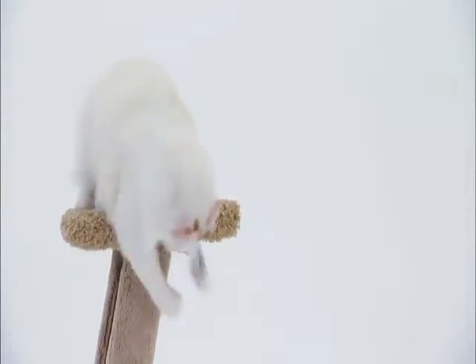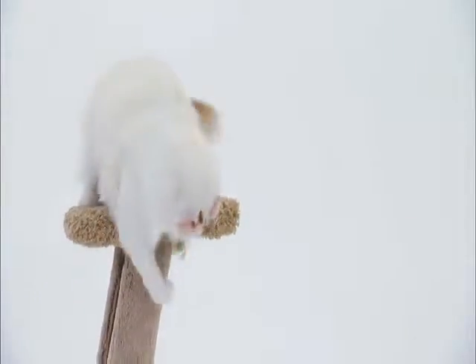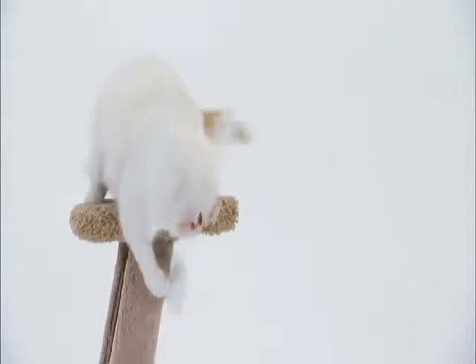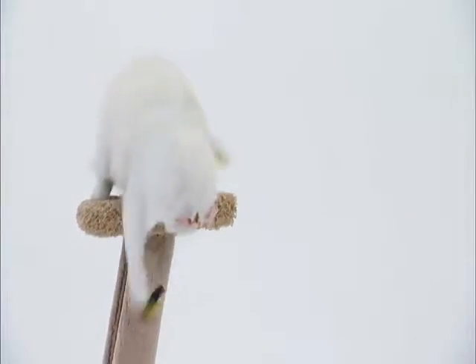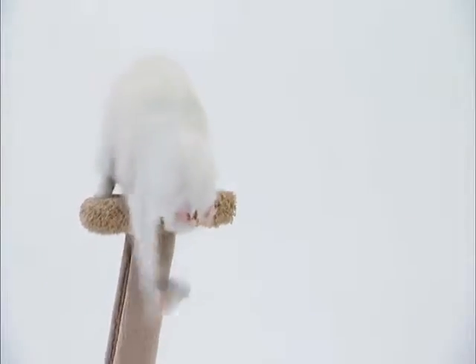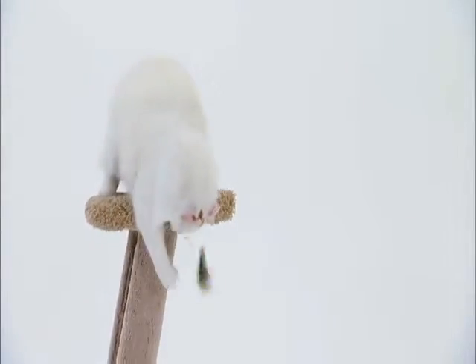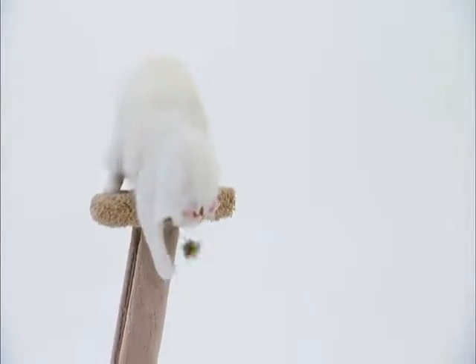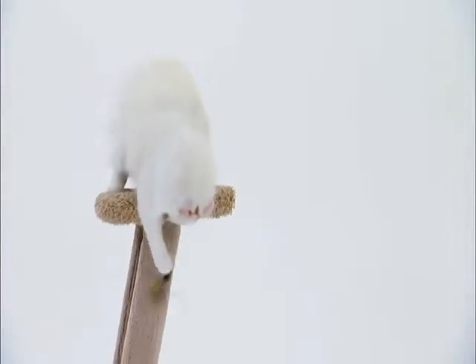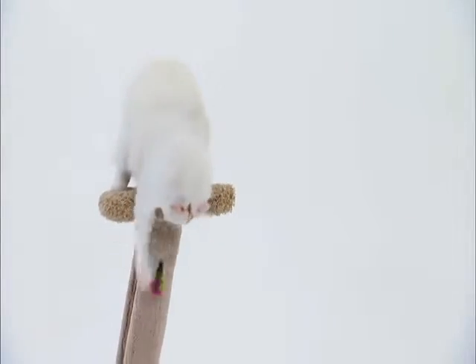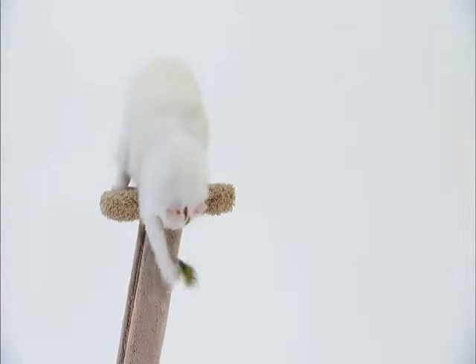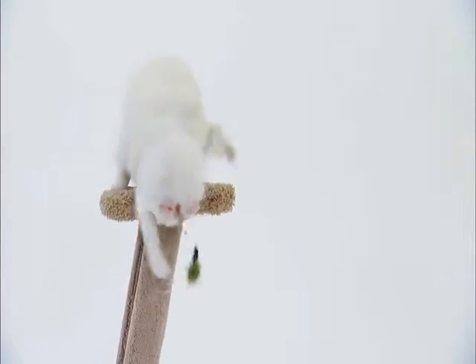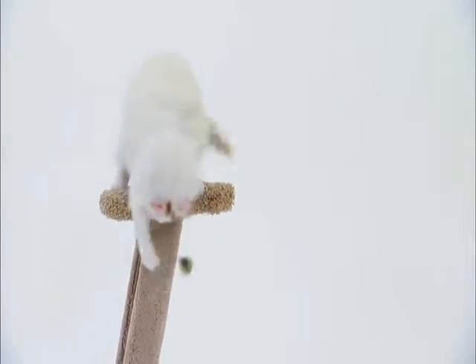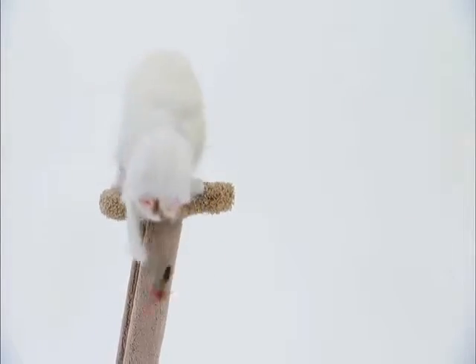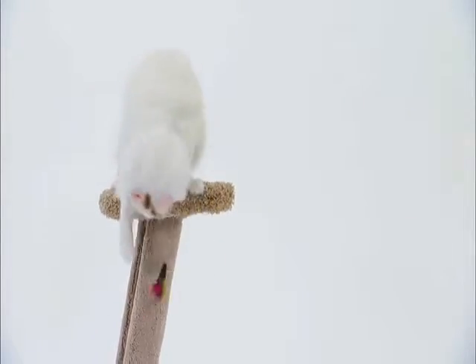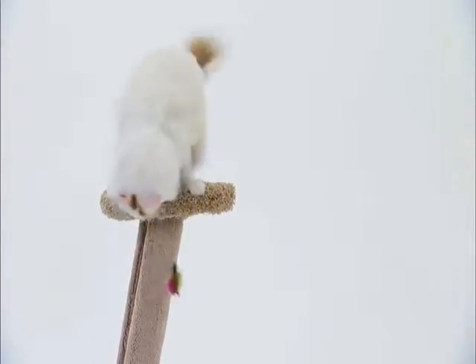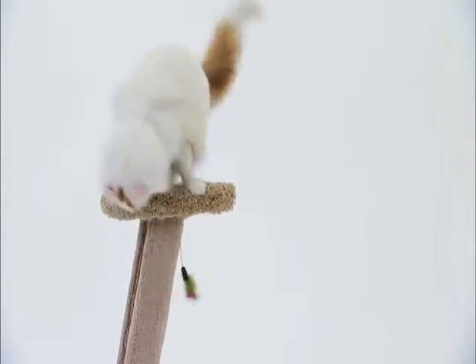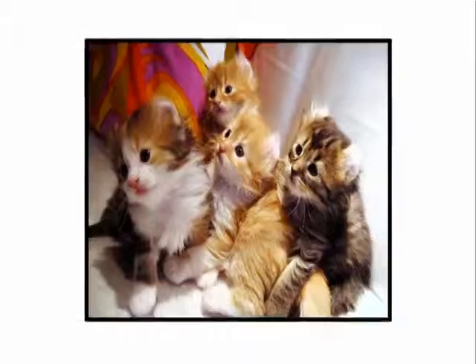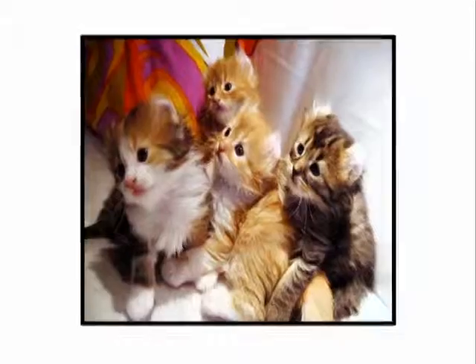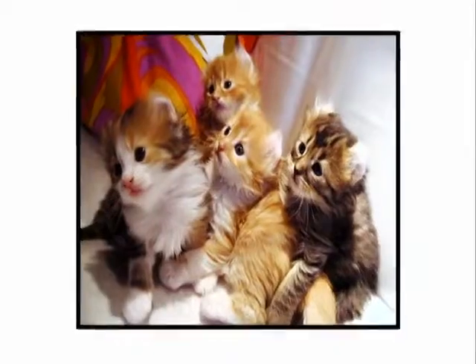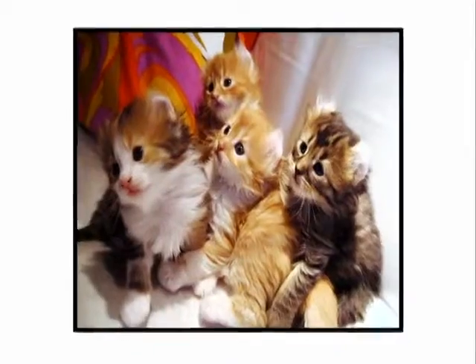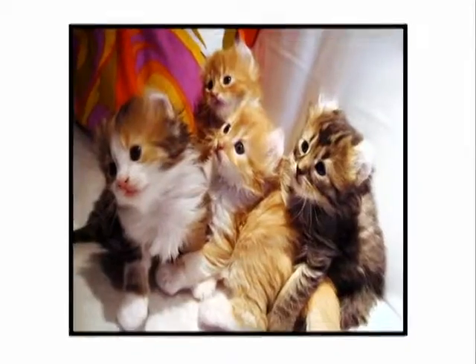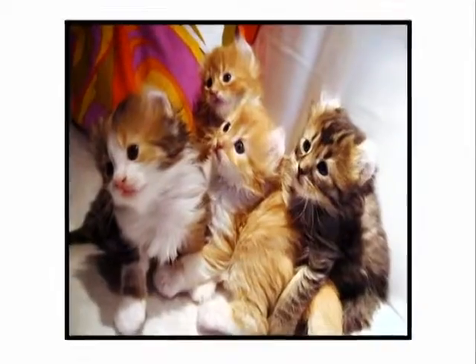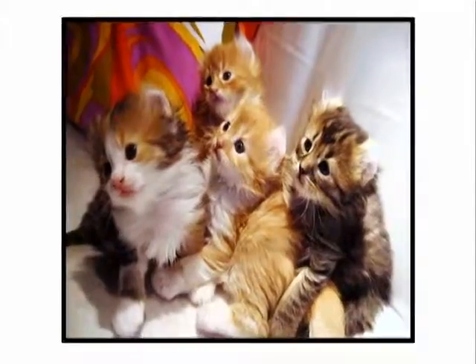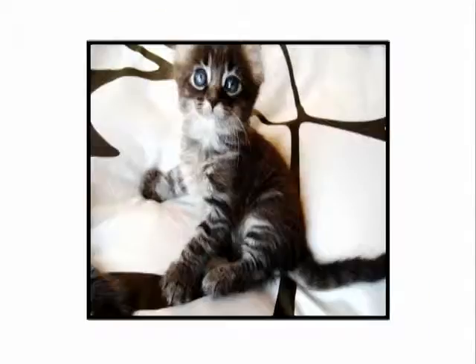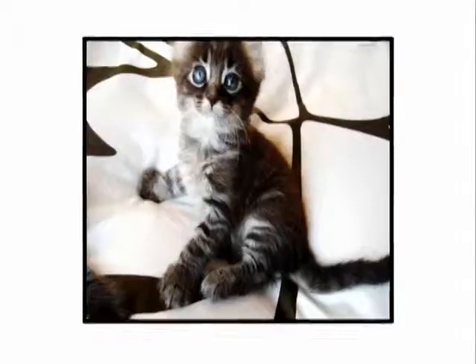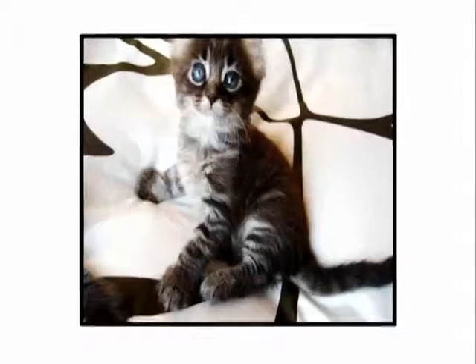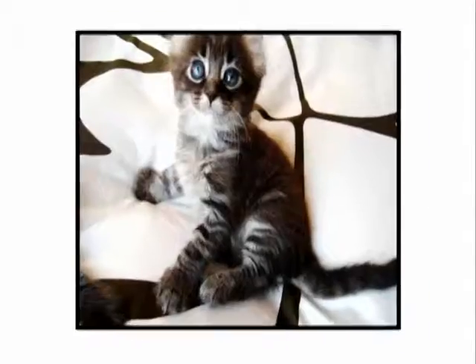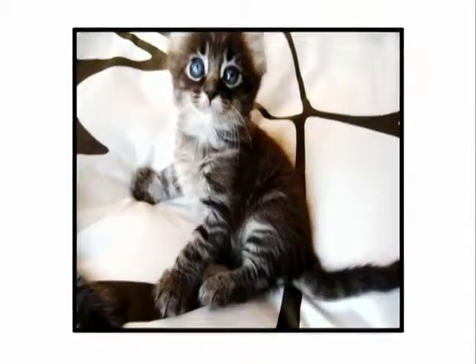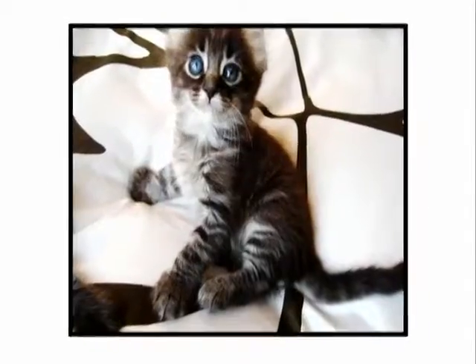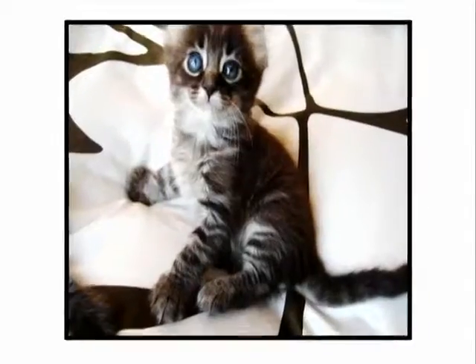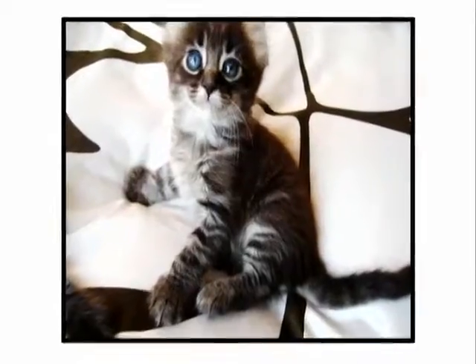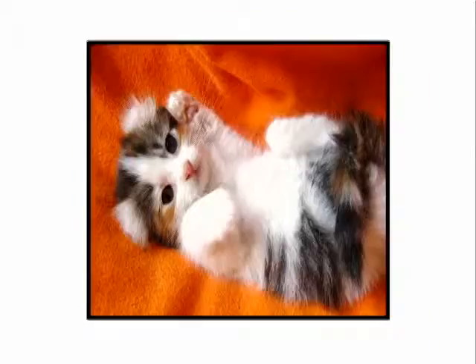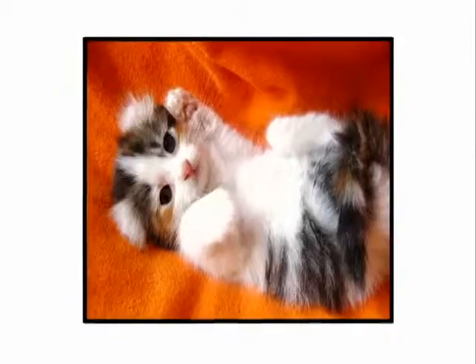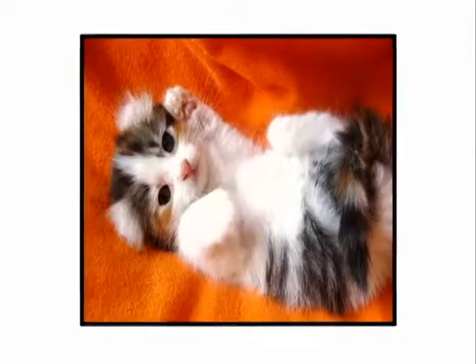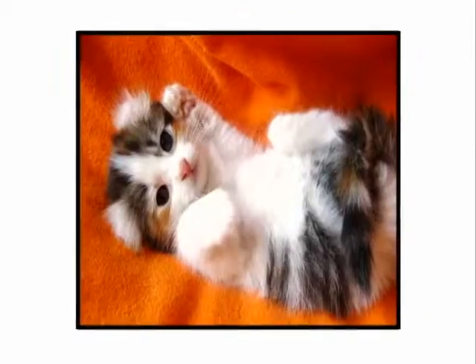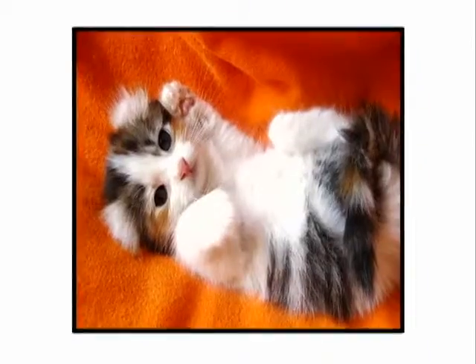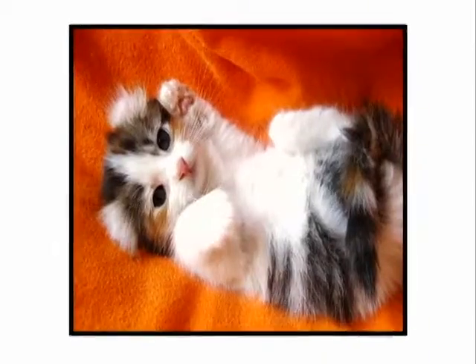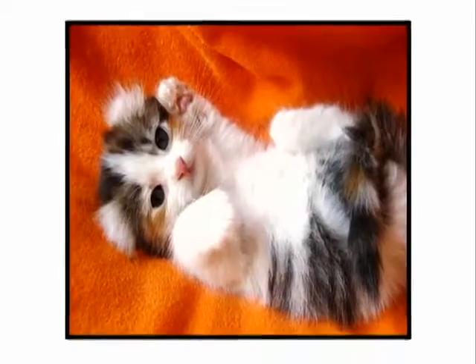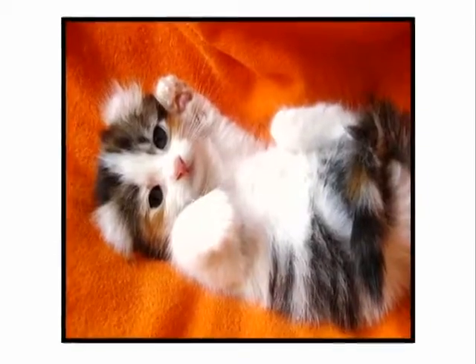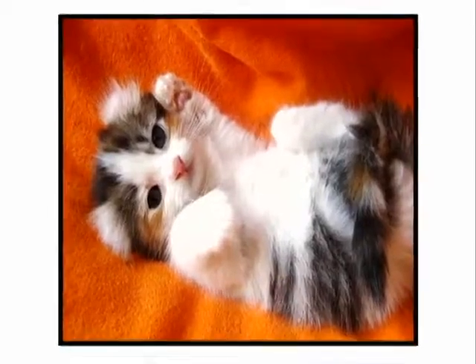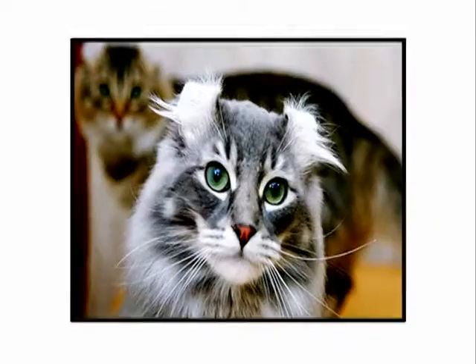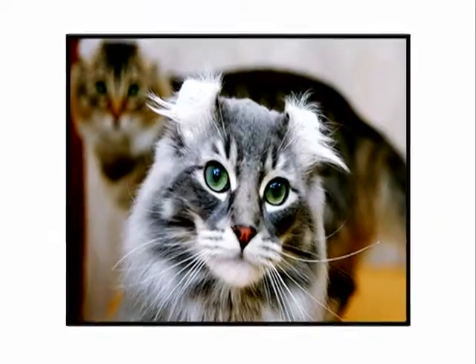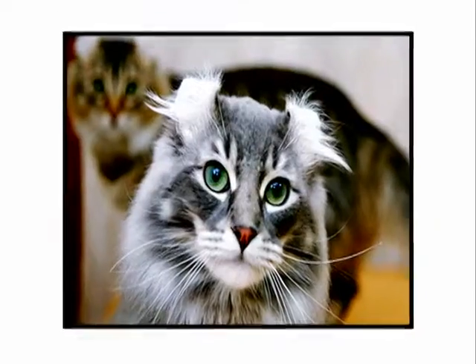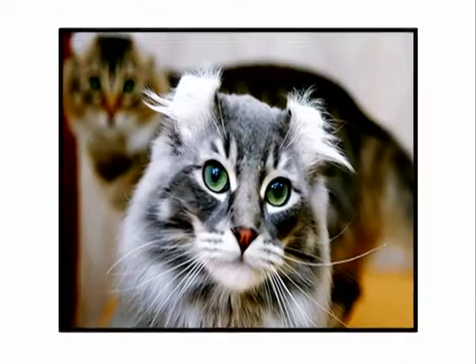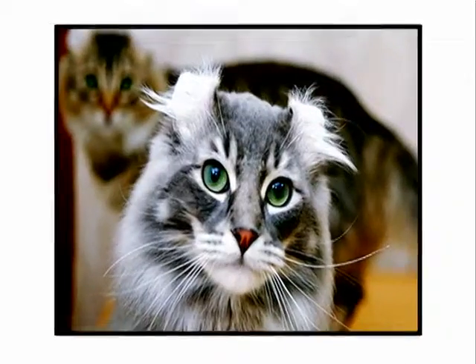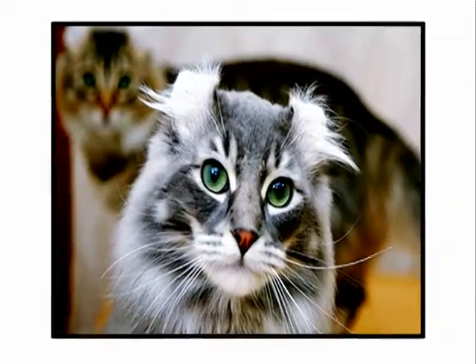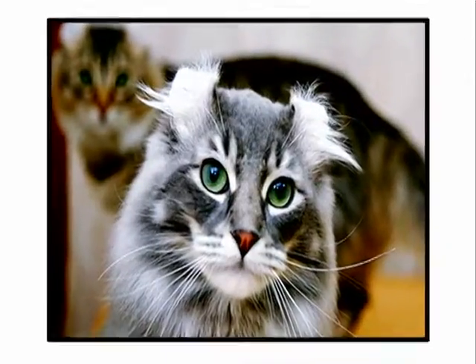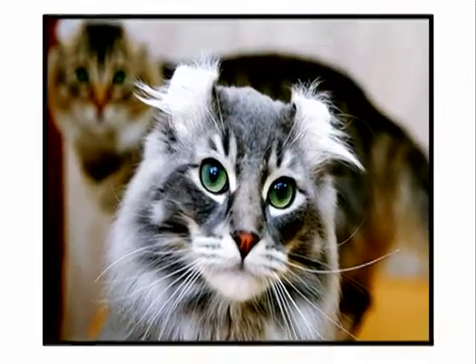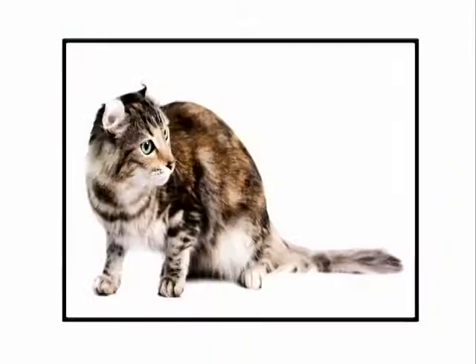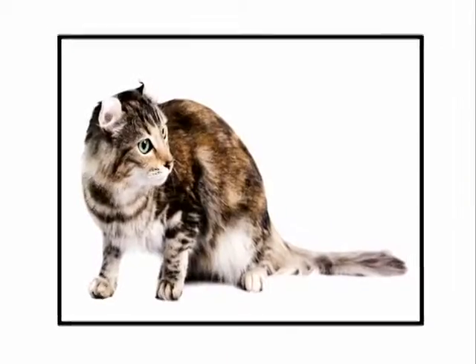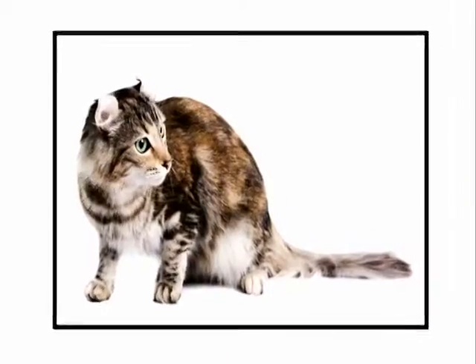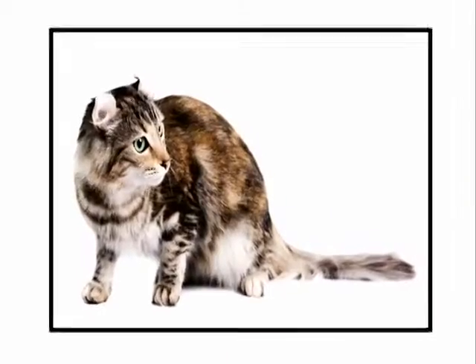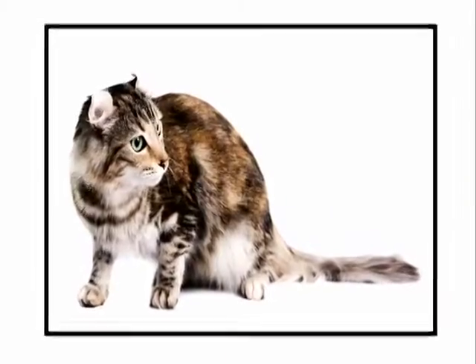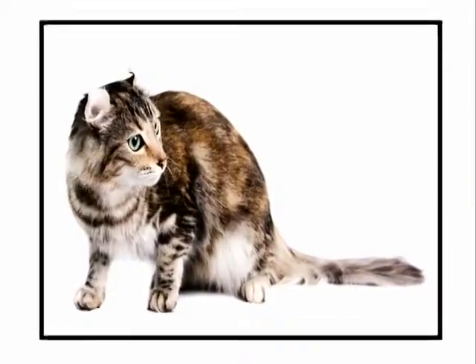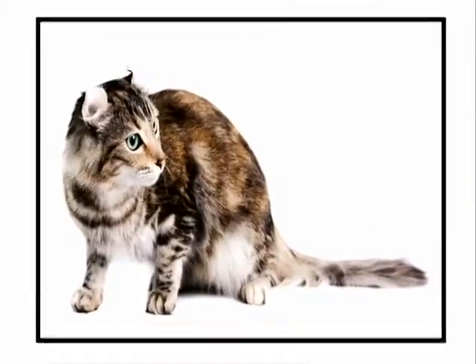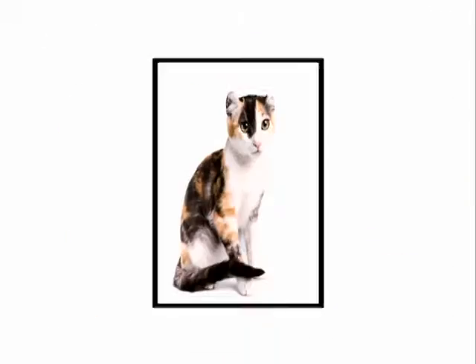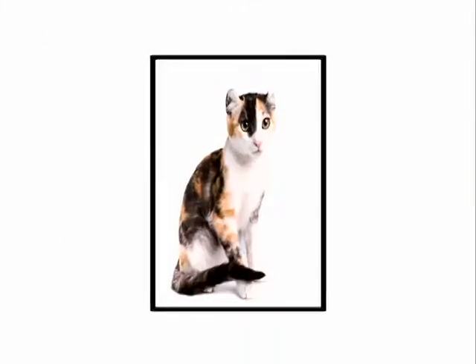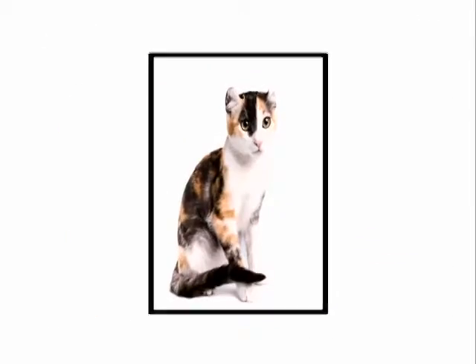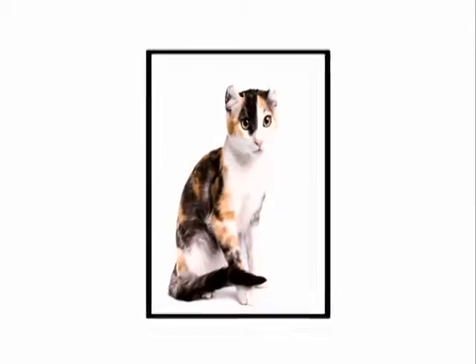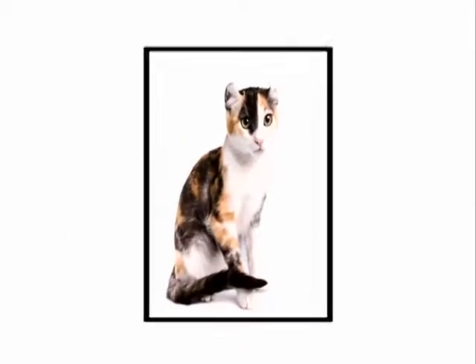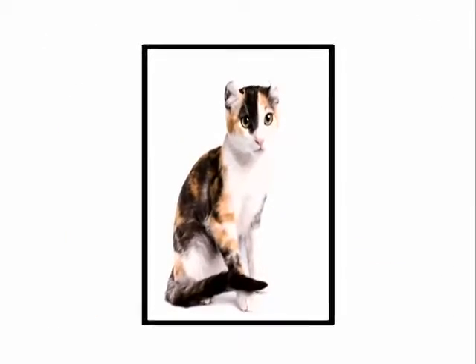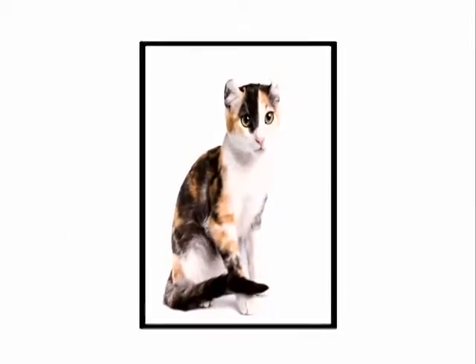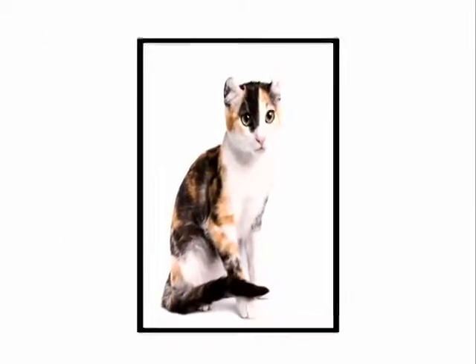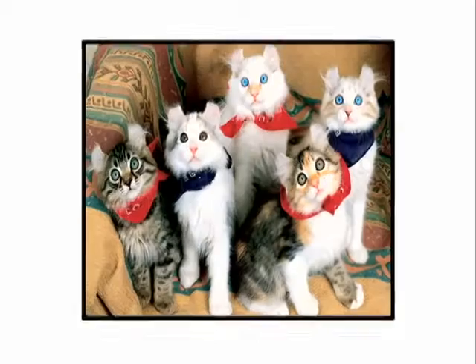Due to its diverse background, you can find the American Curl in any color combination. They come in long and short hair varieties as well.